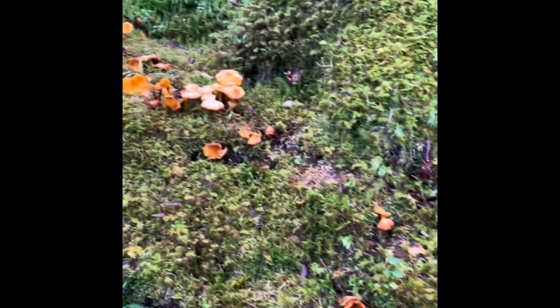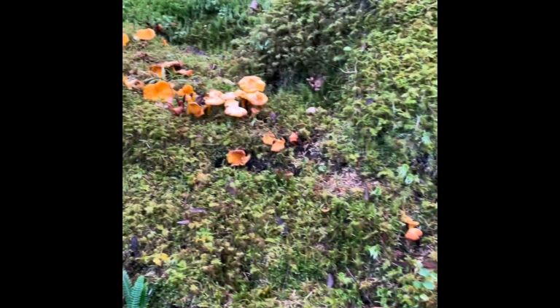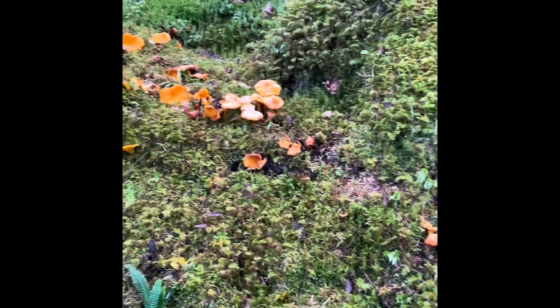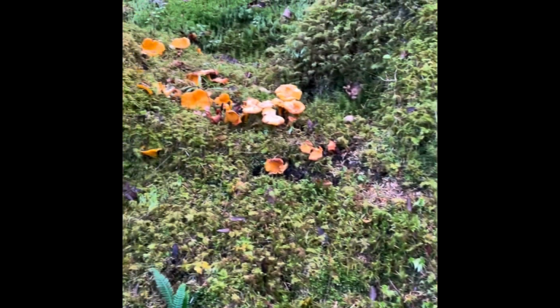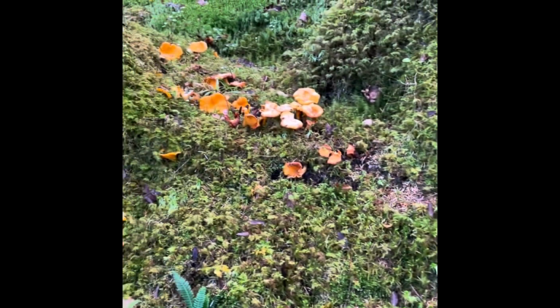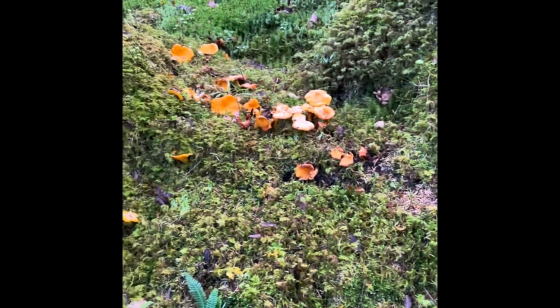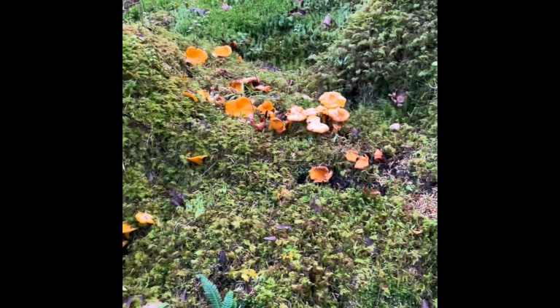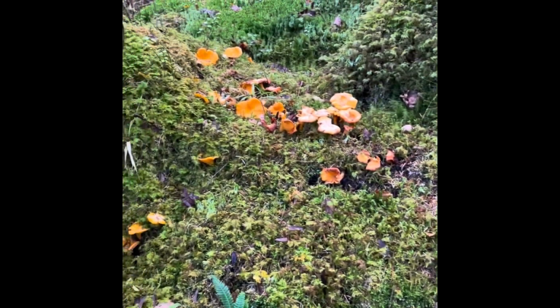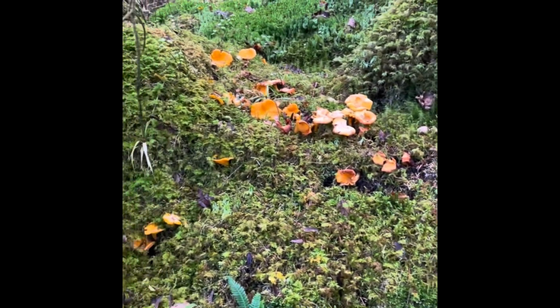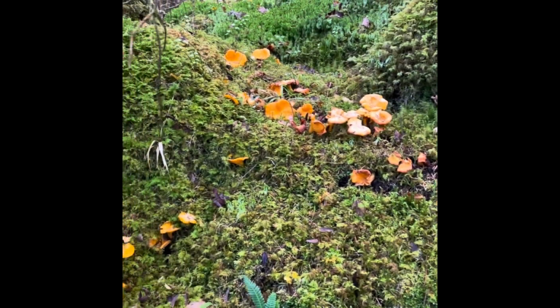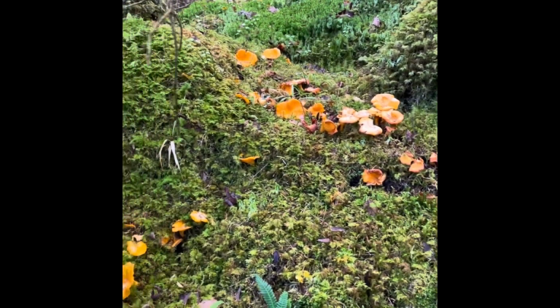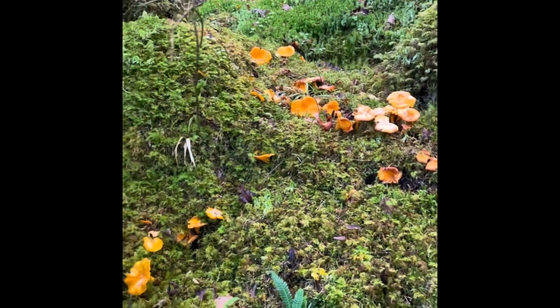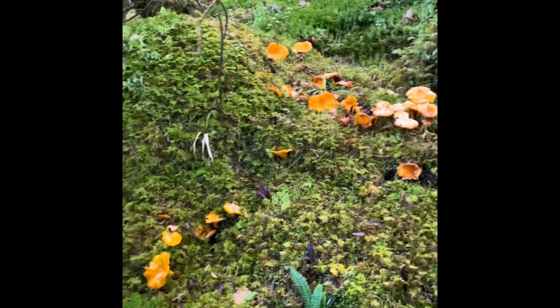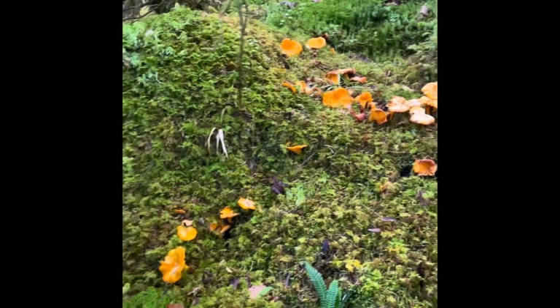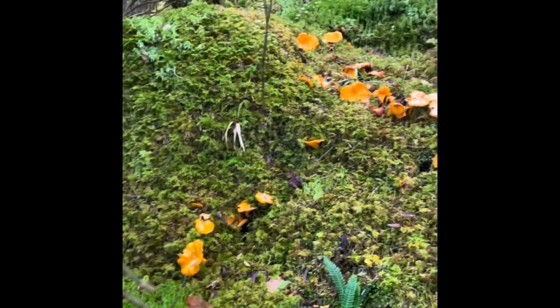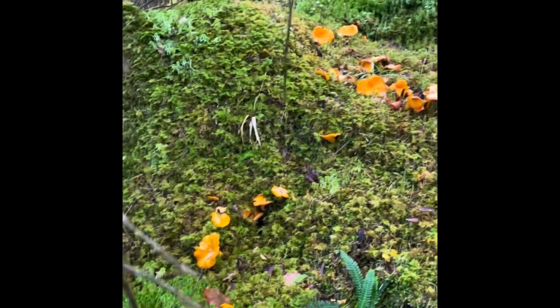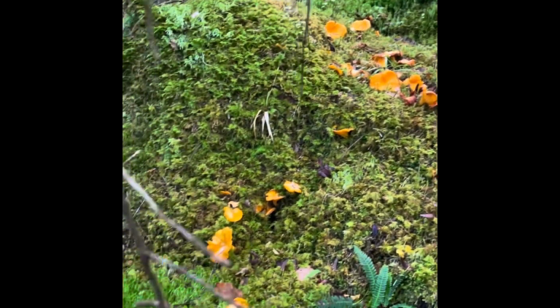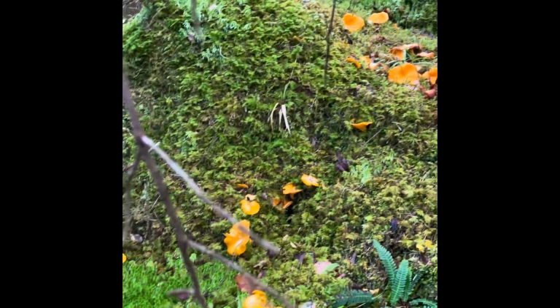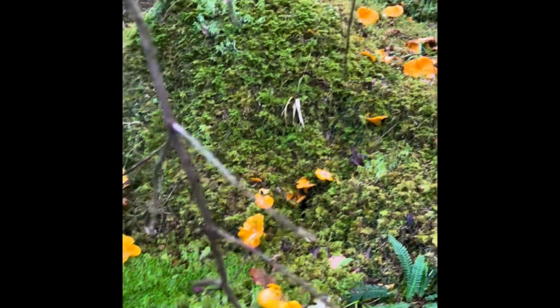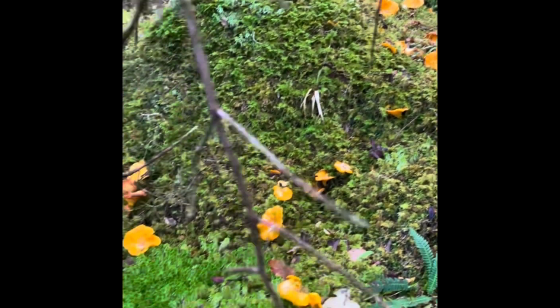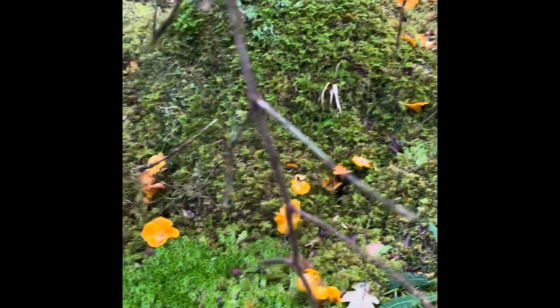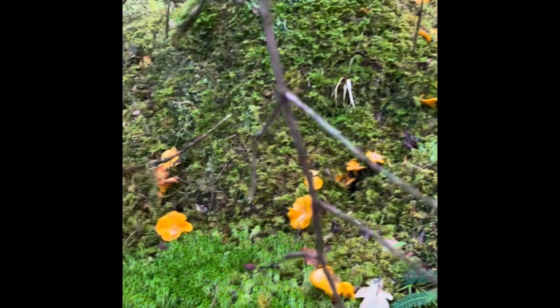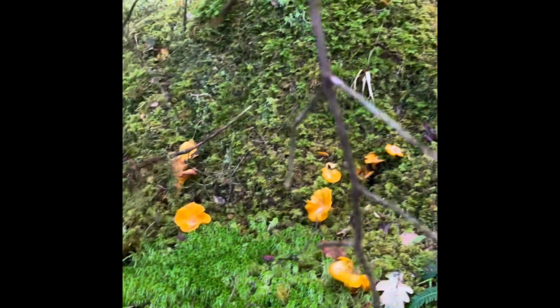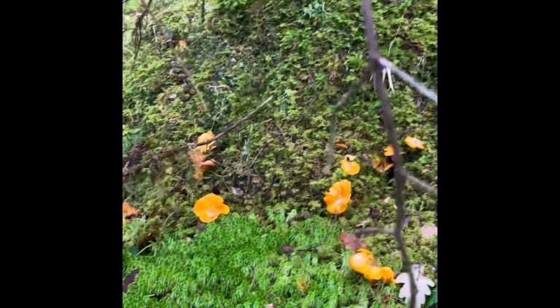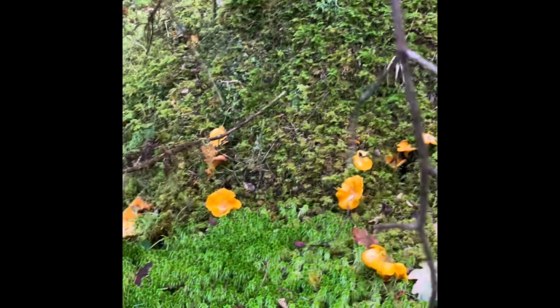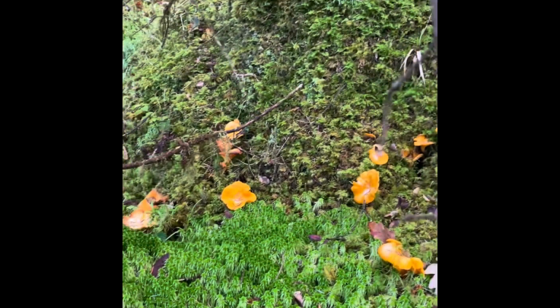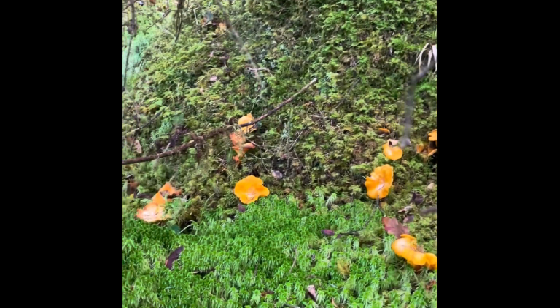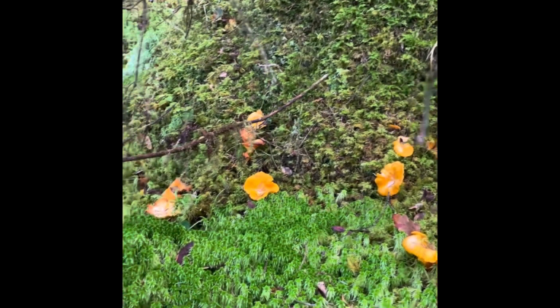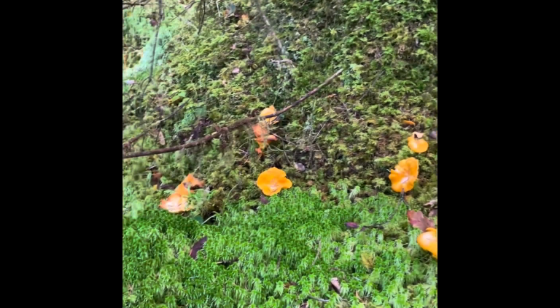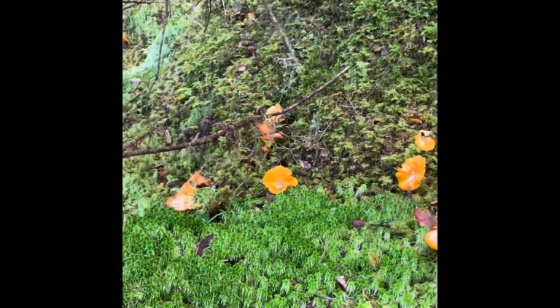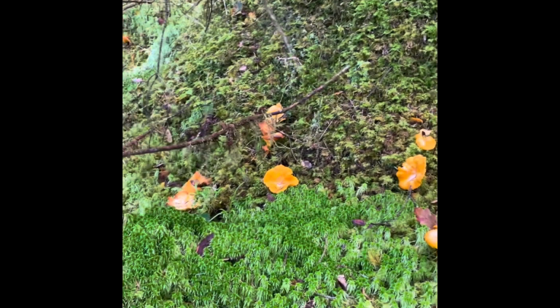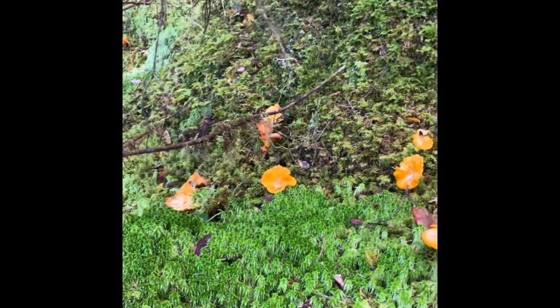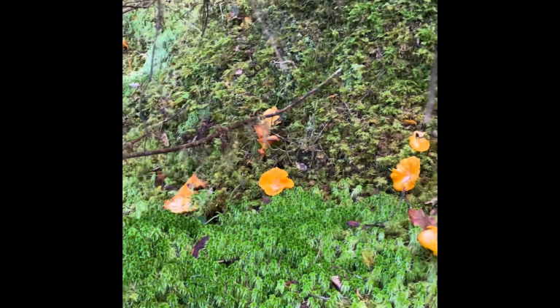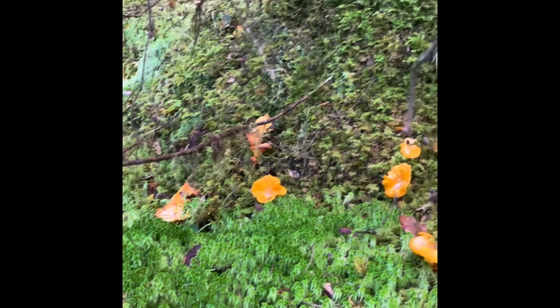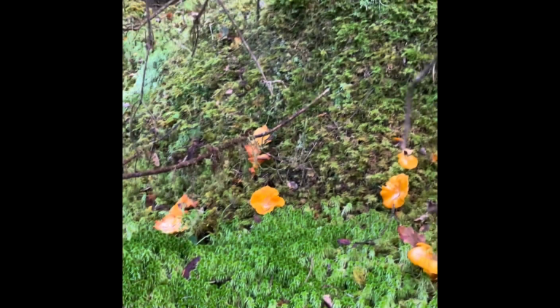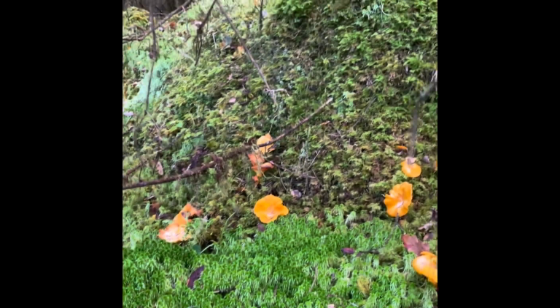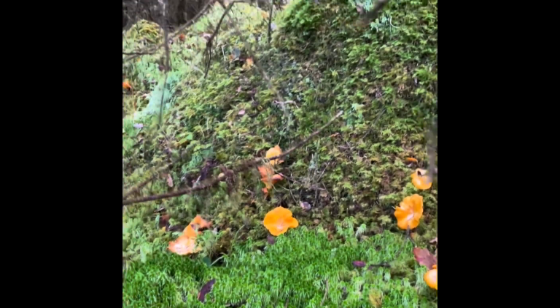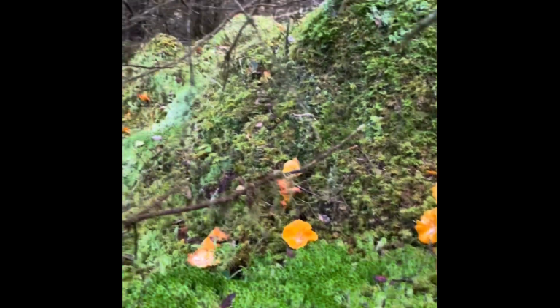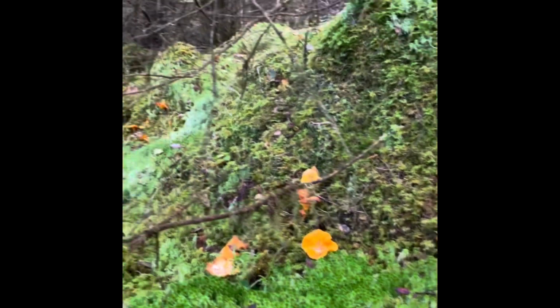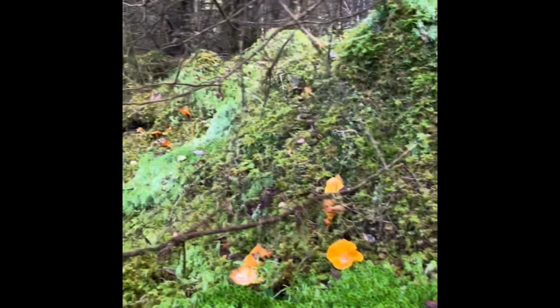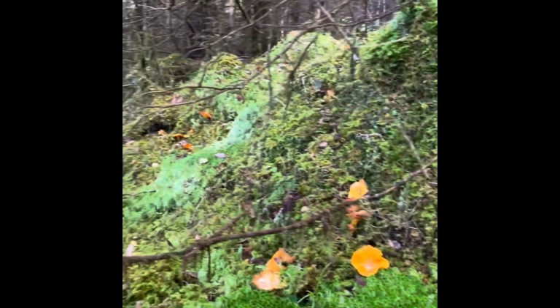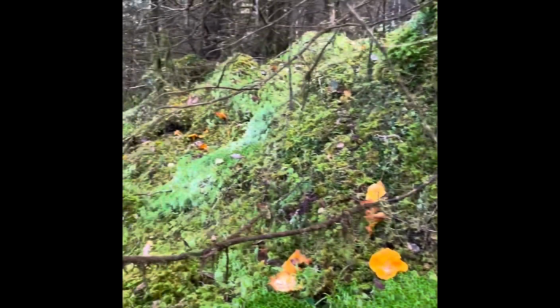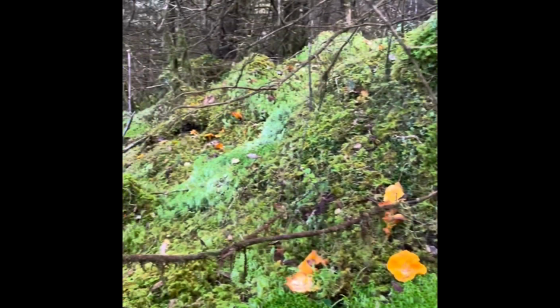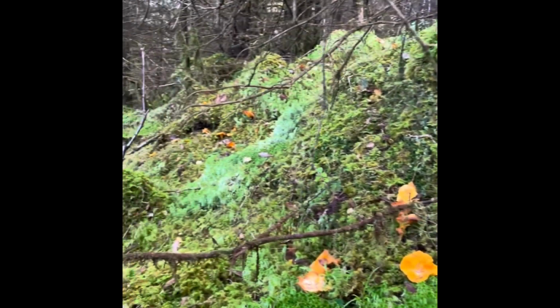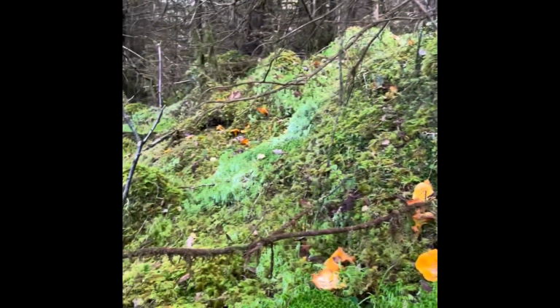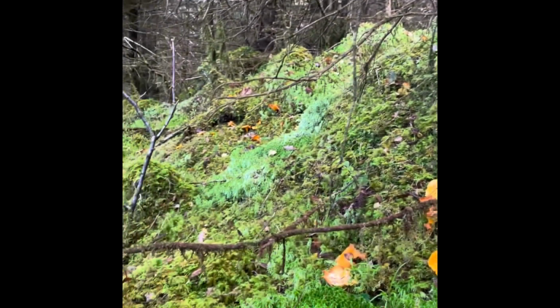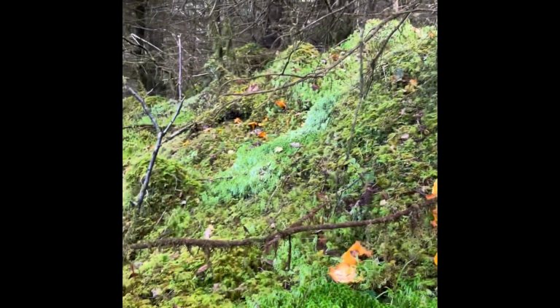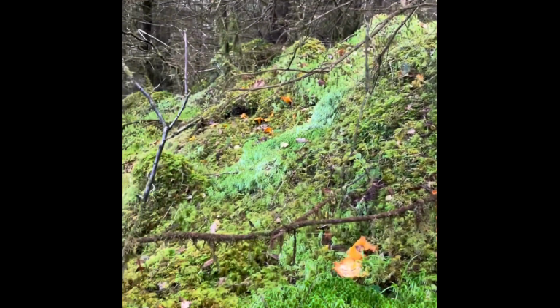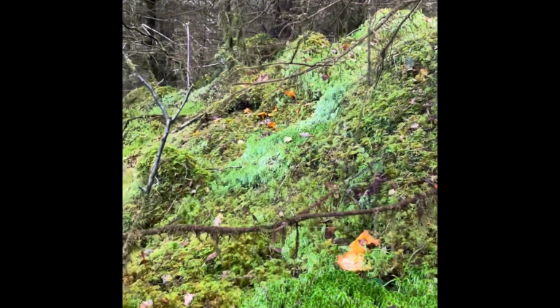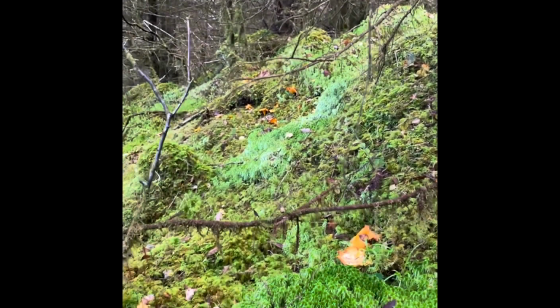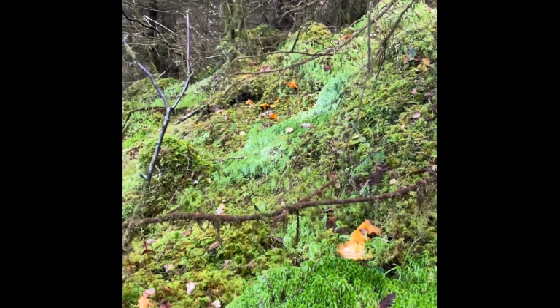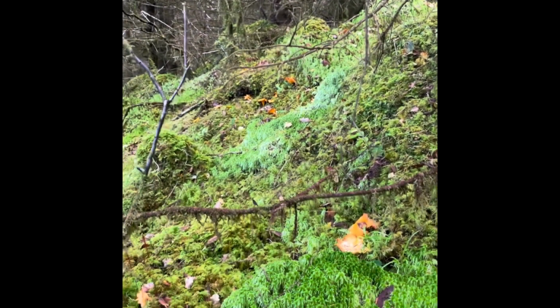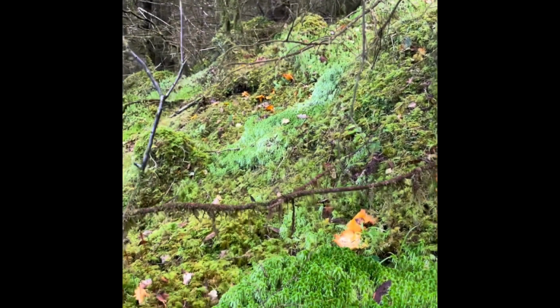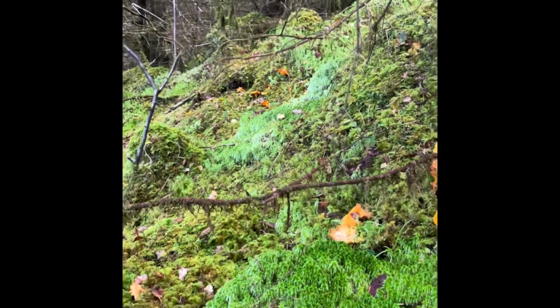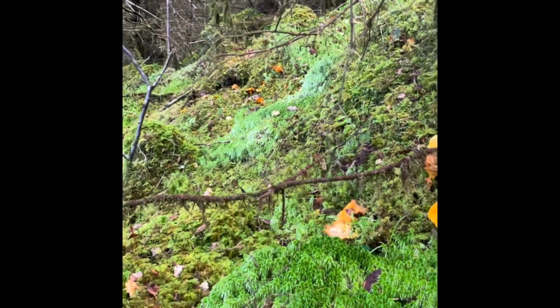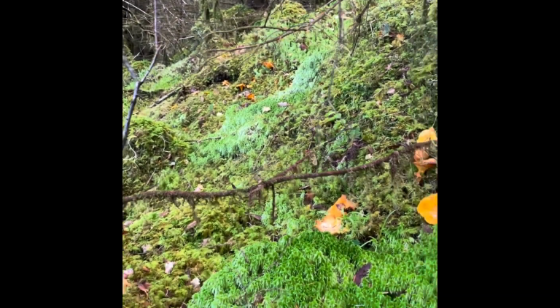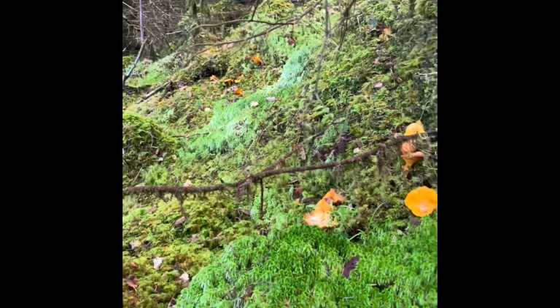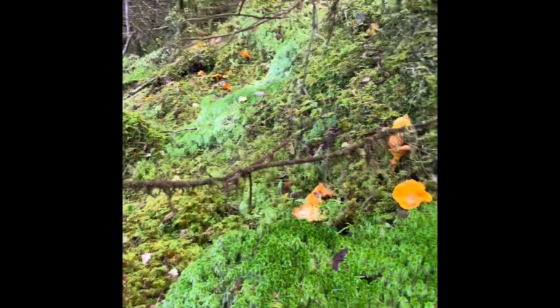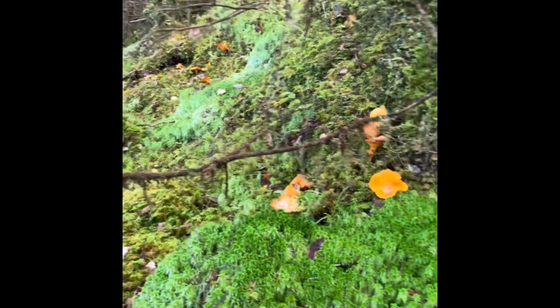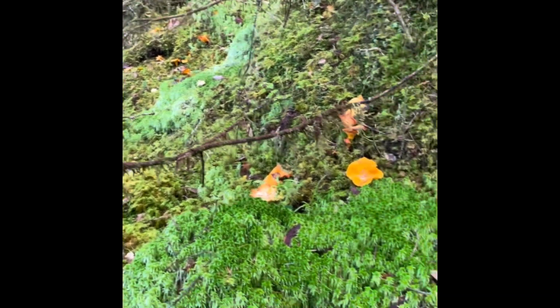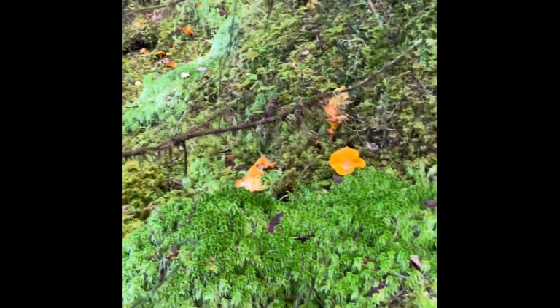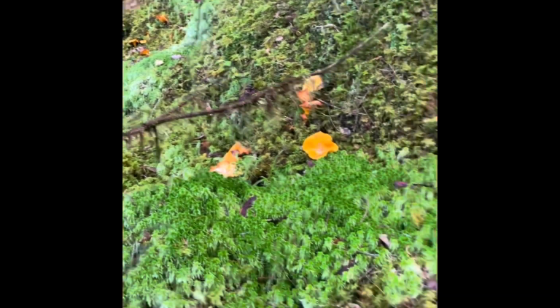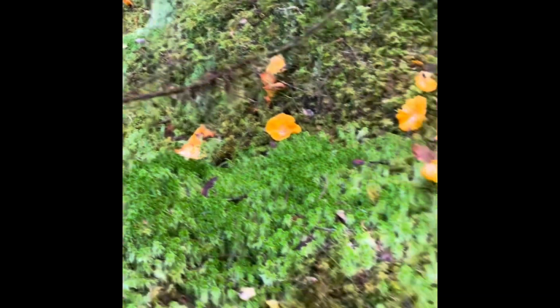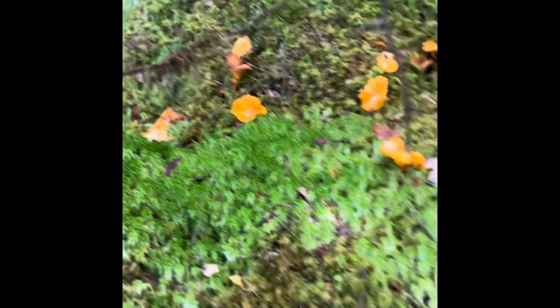End of October. Heavy rain. They're still, still plentiful.